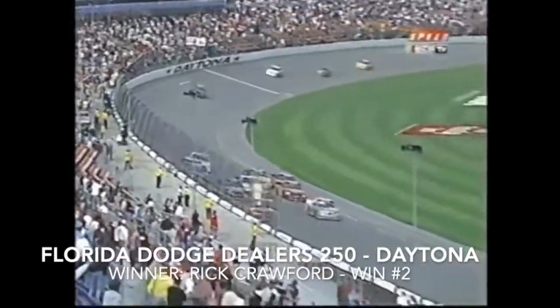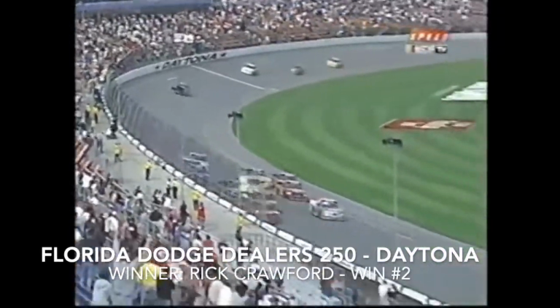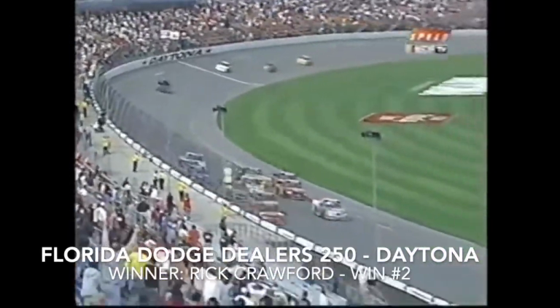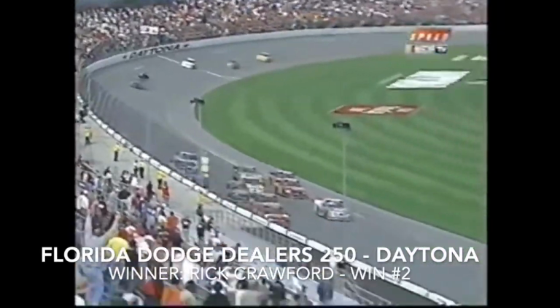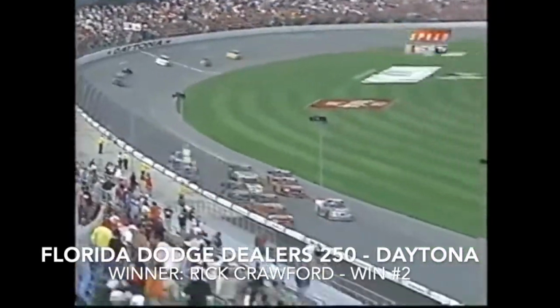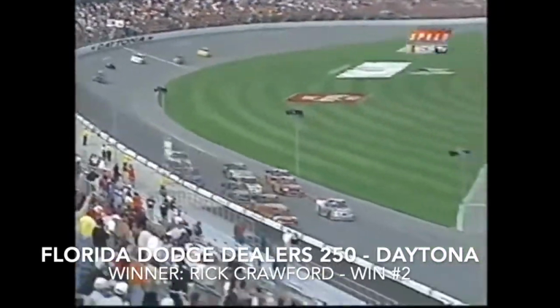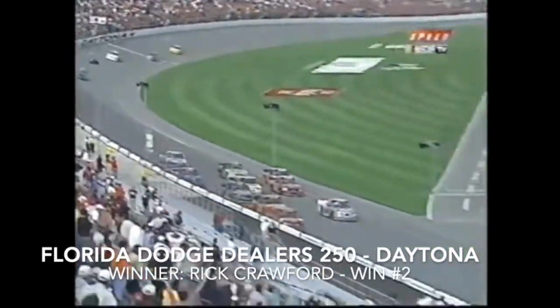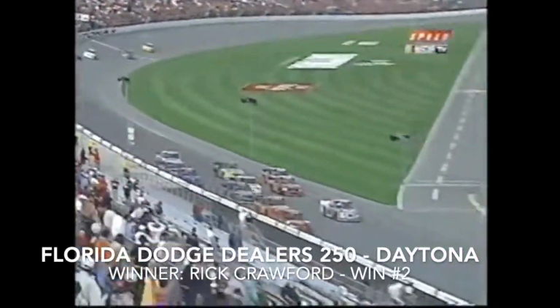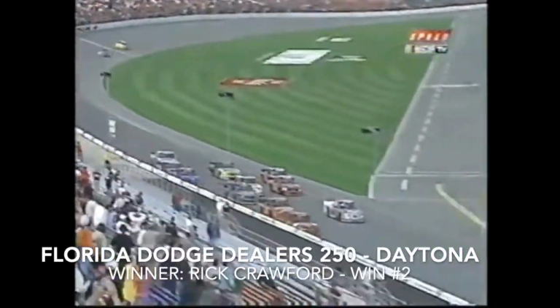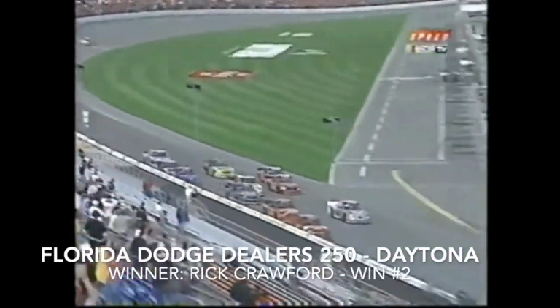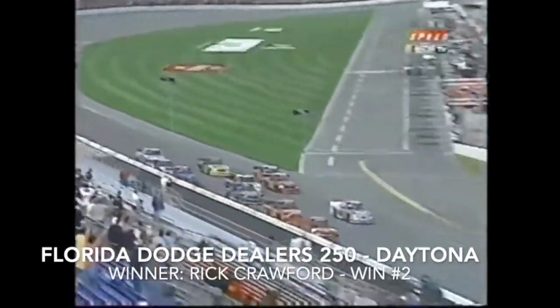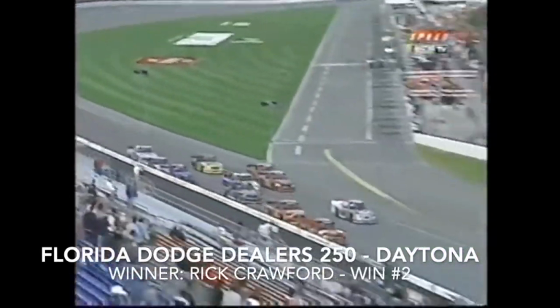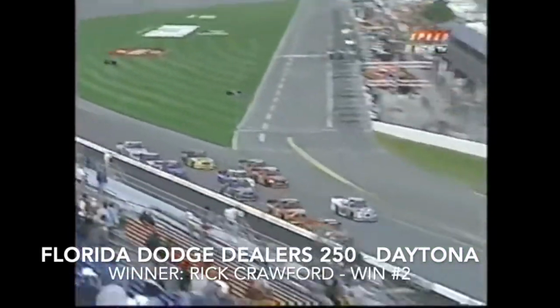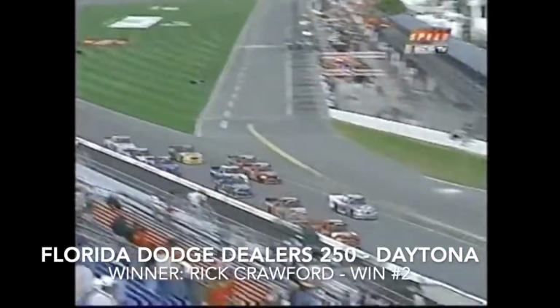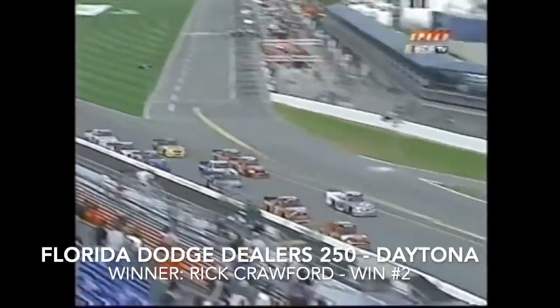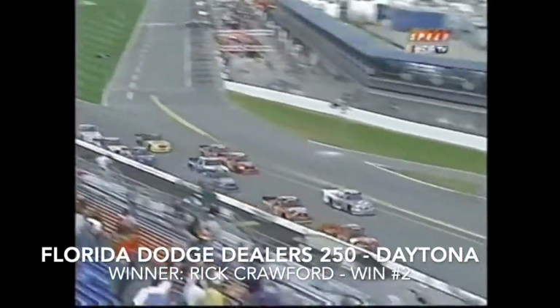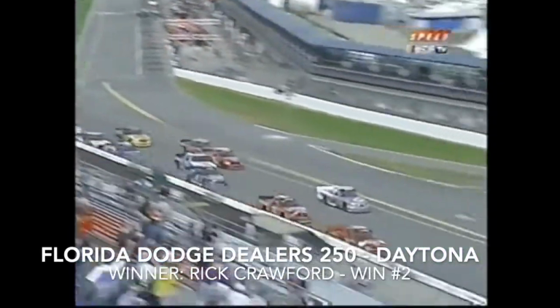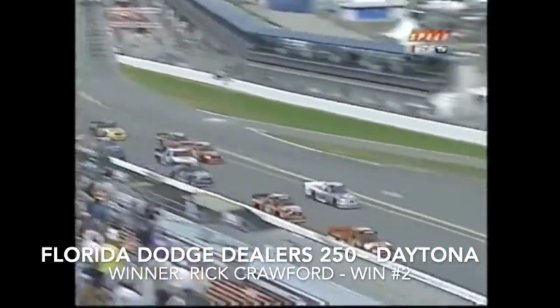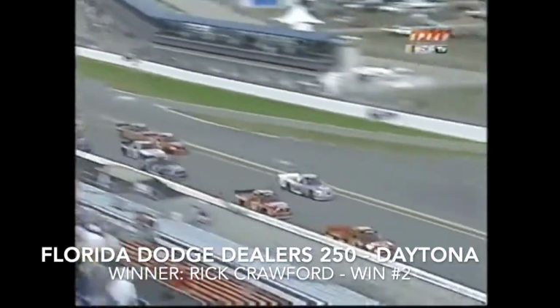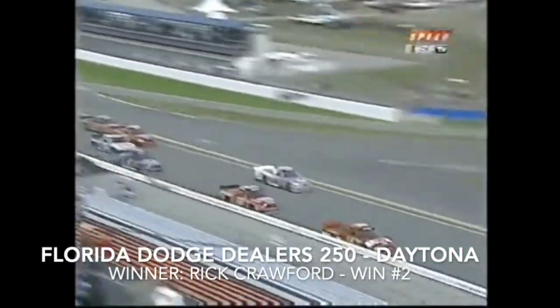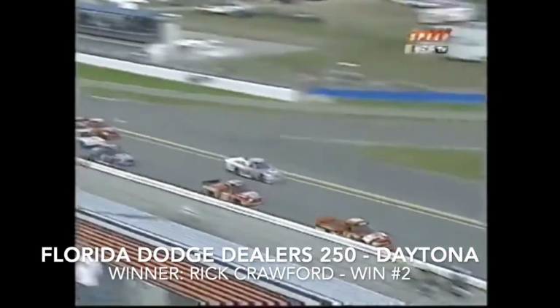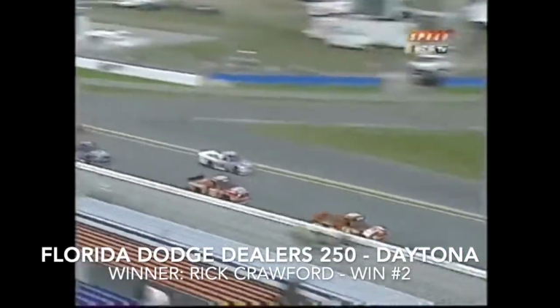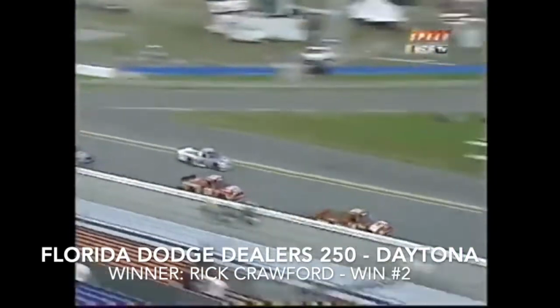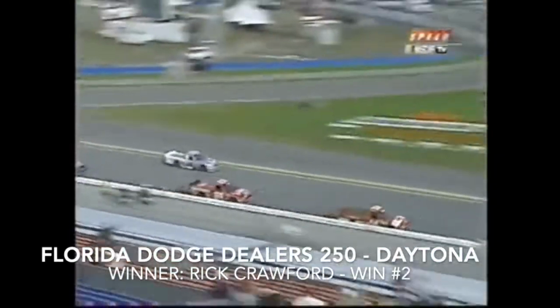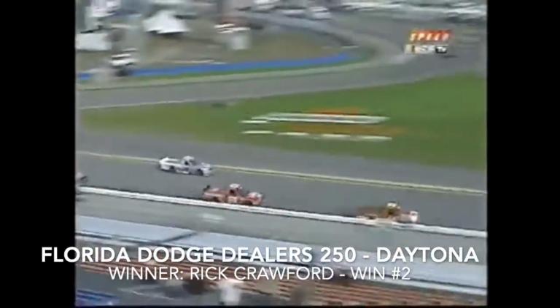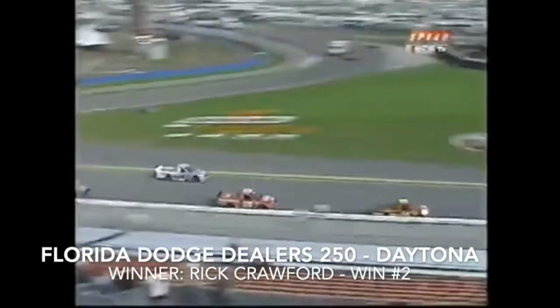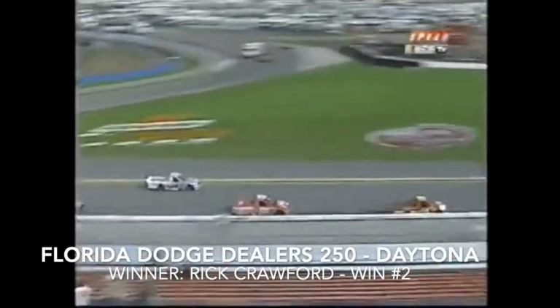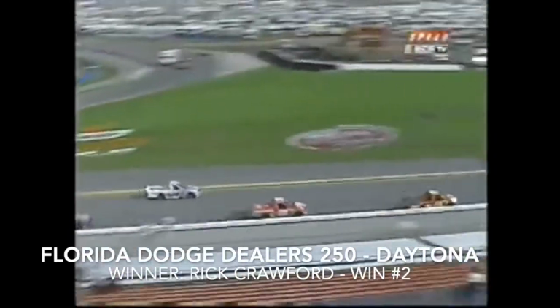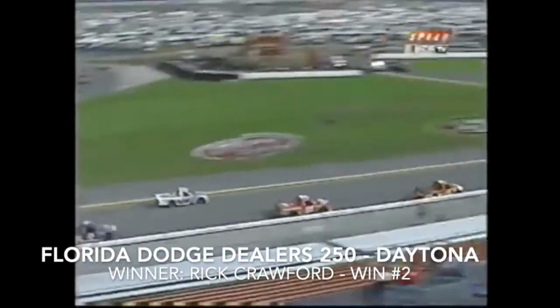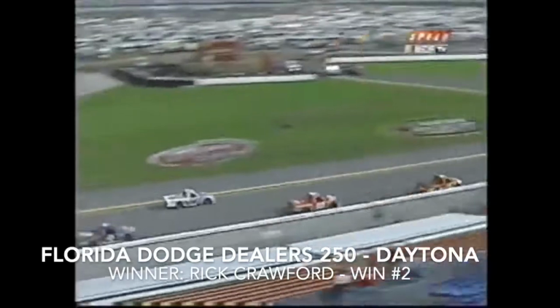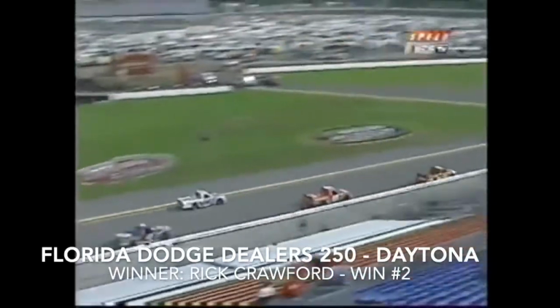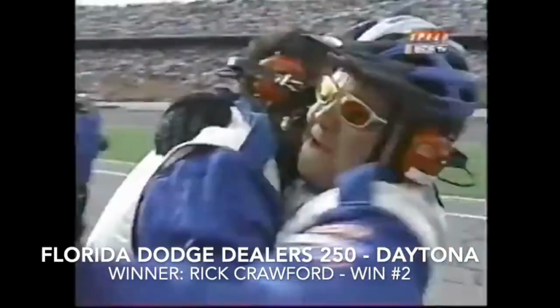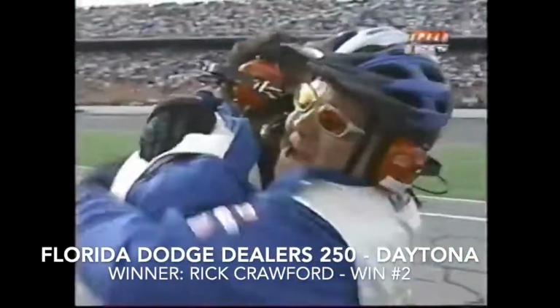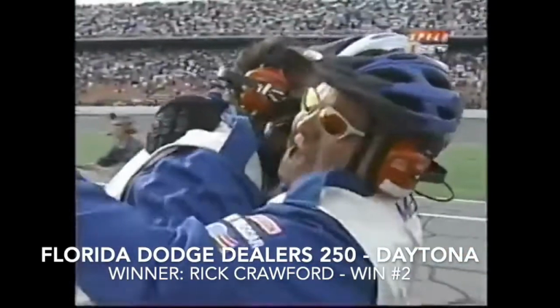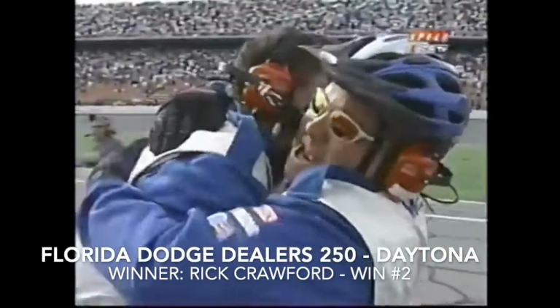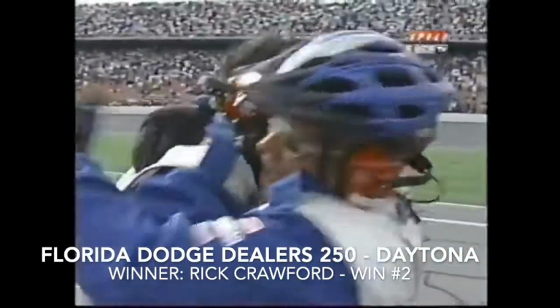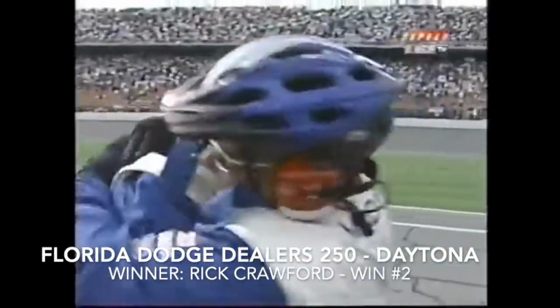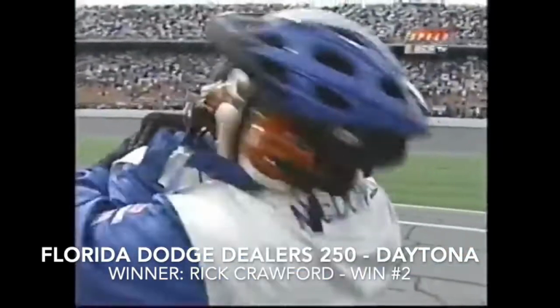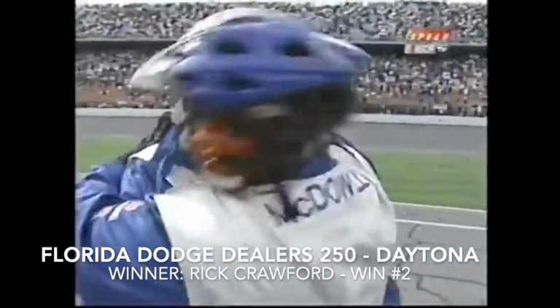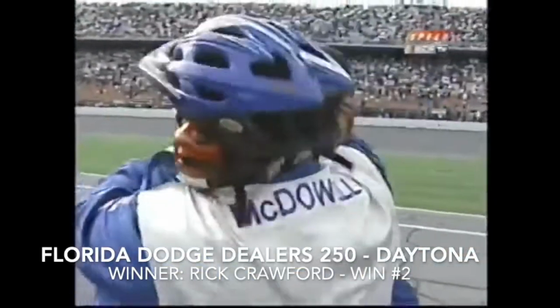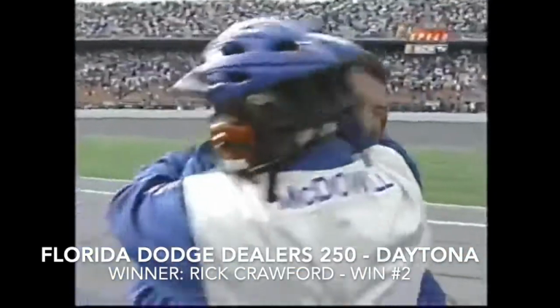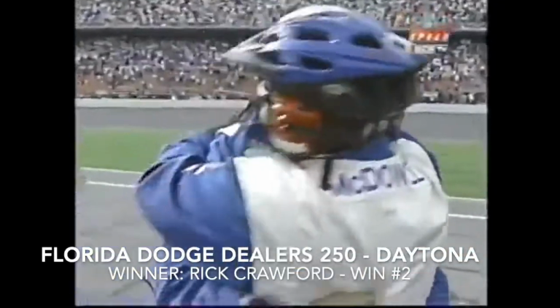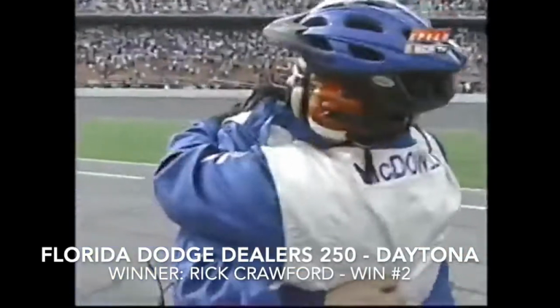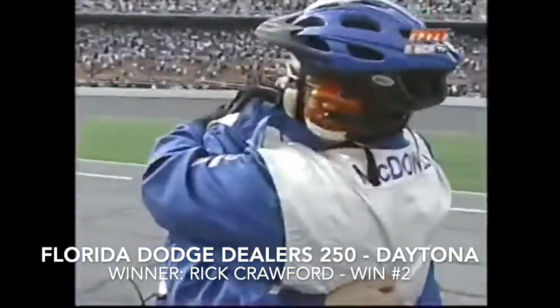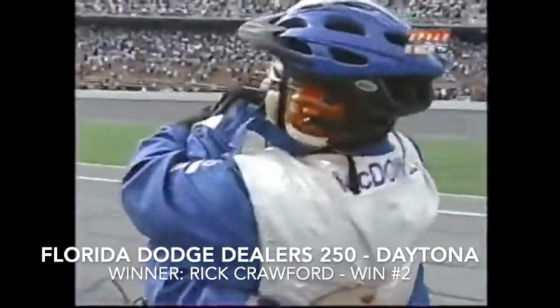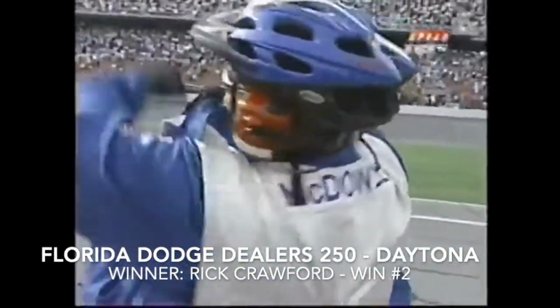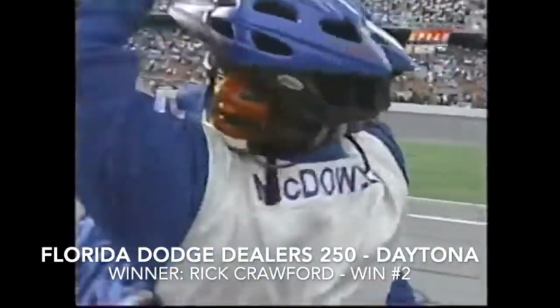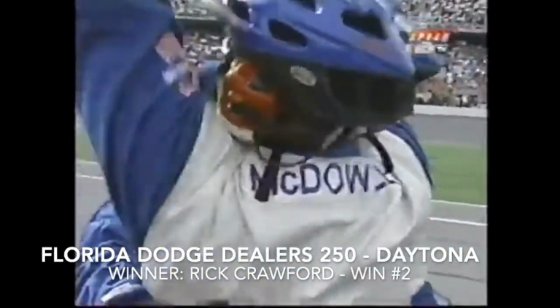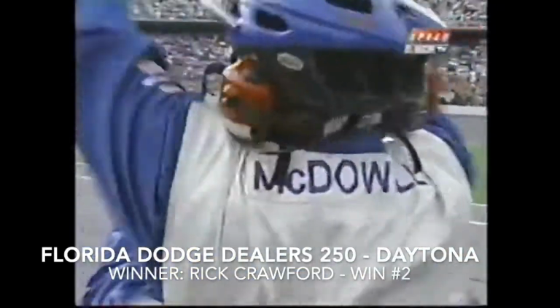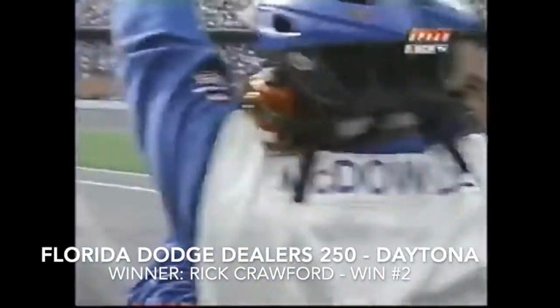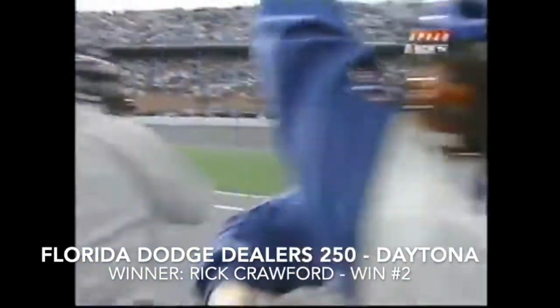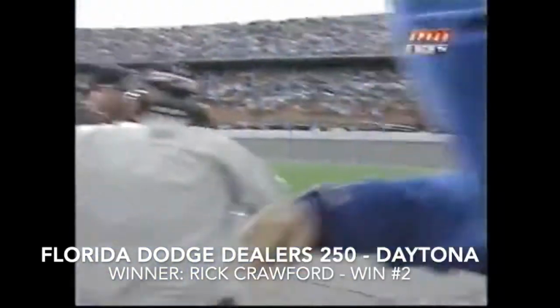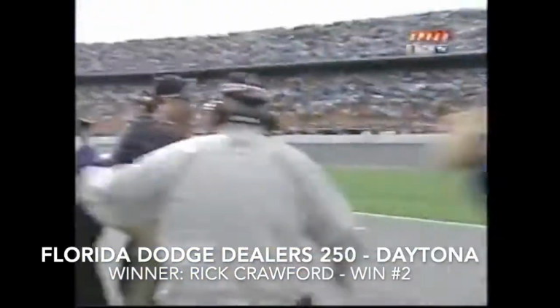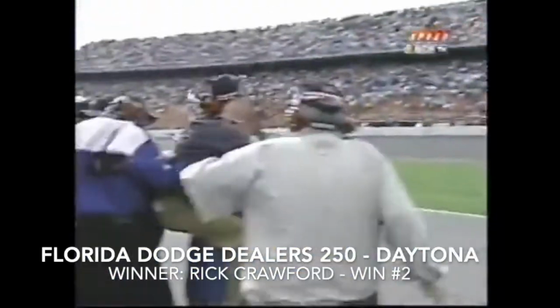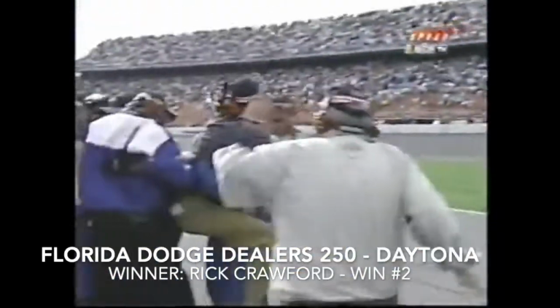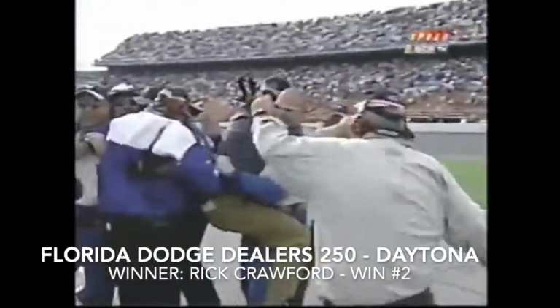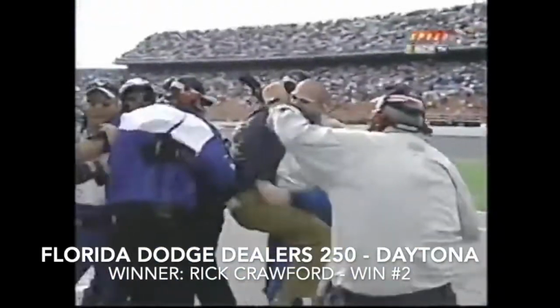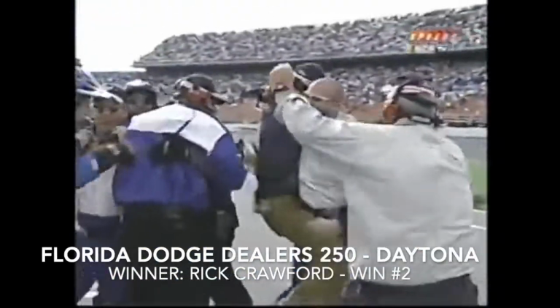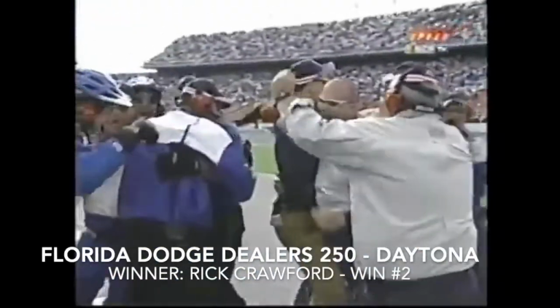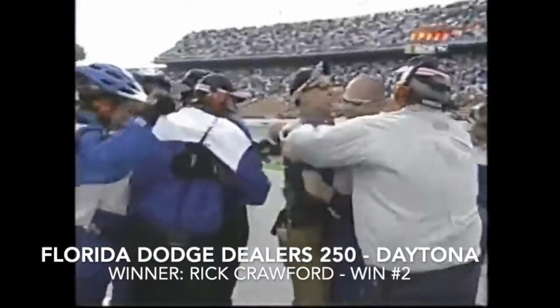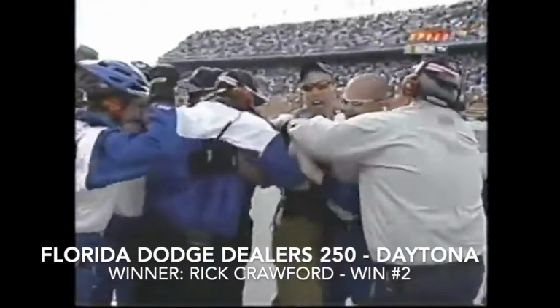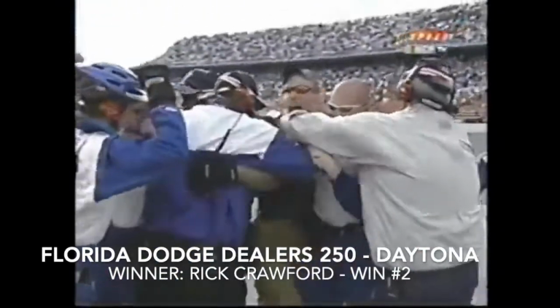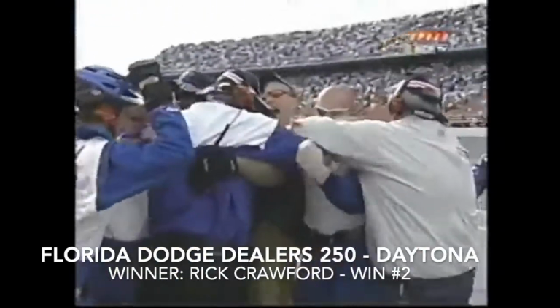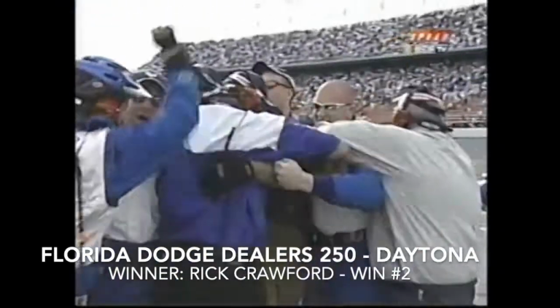Crawford wins the Daytona 250! What a win for Tom Mitchell, sending it home in Texas watching it on Speed — that's what I'm talking about, truck racing!